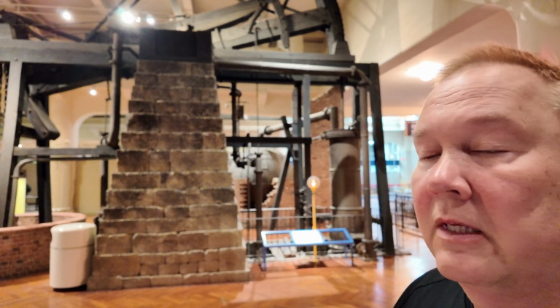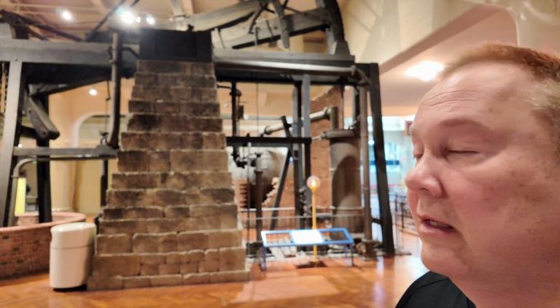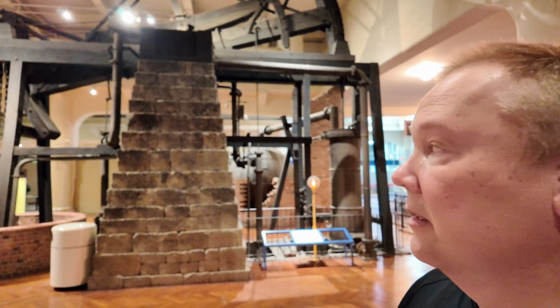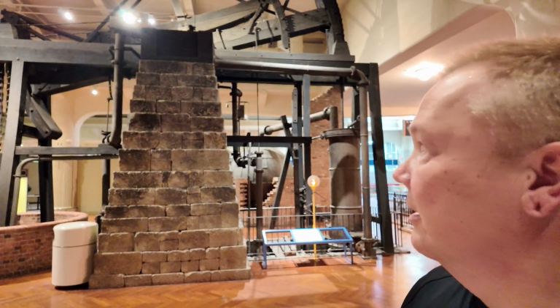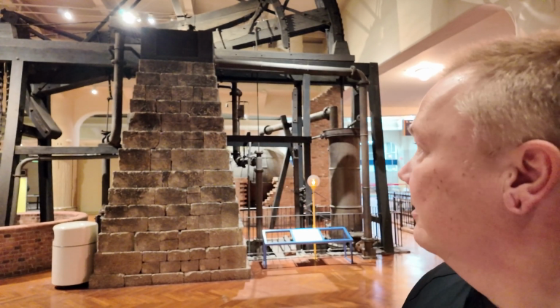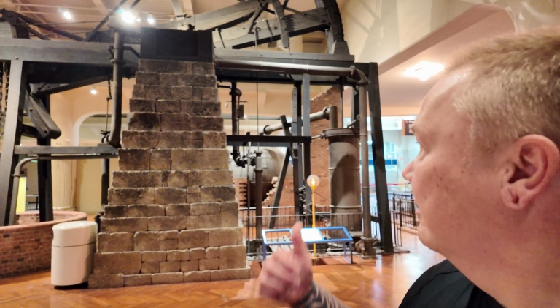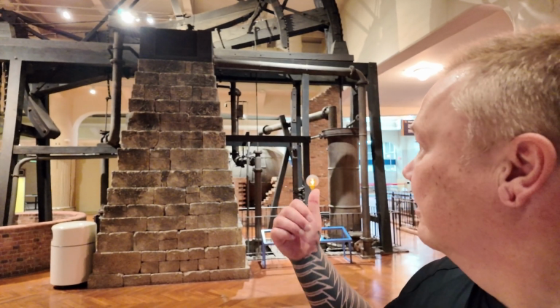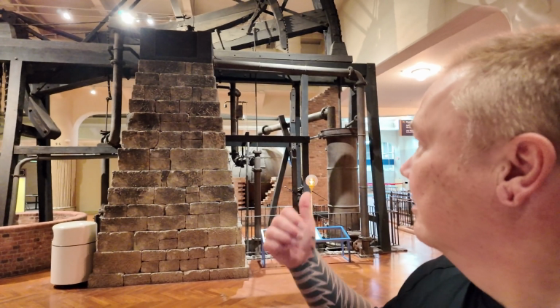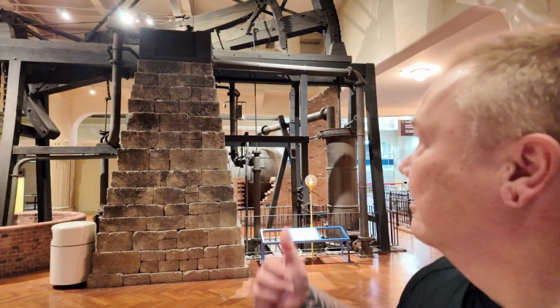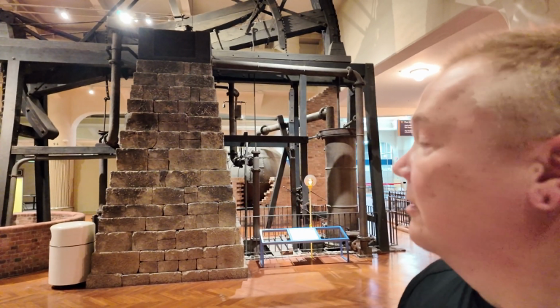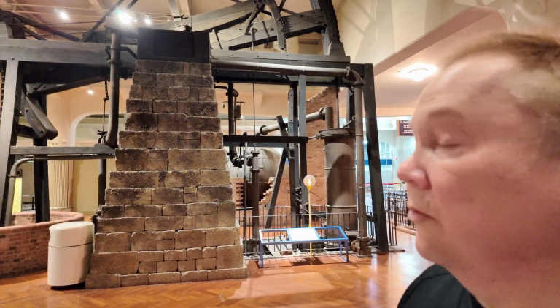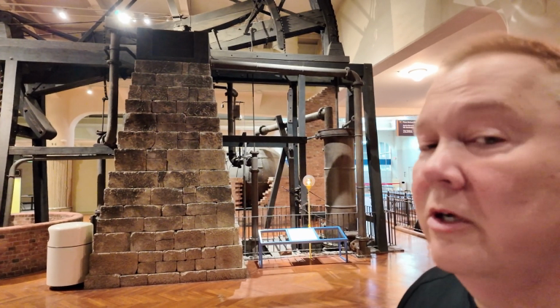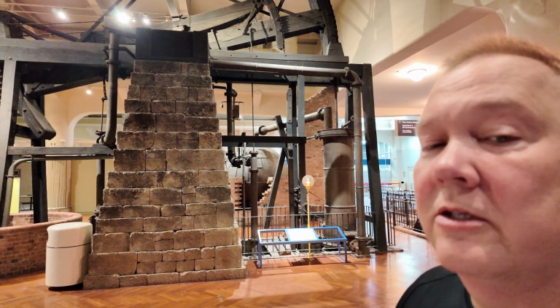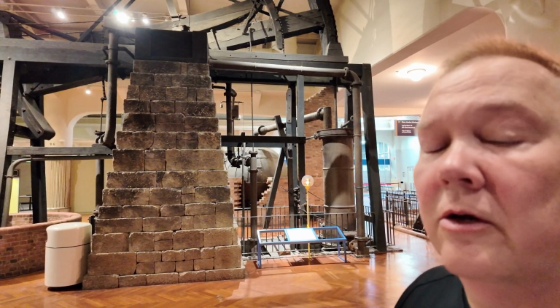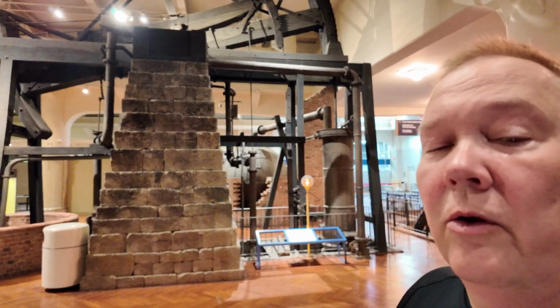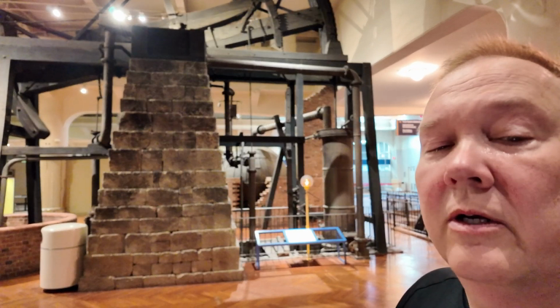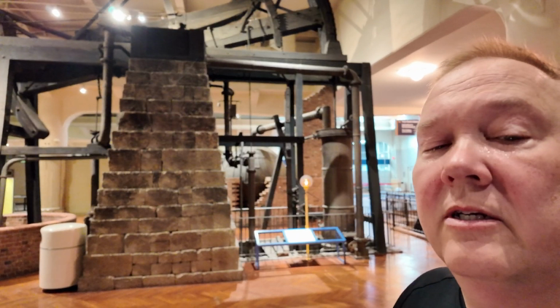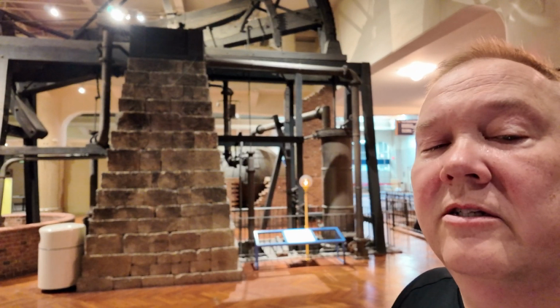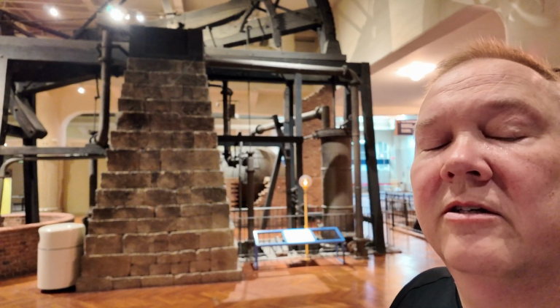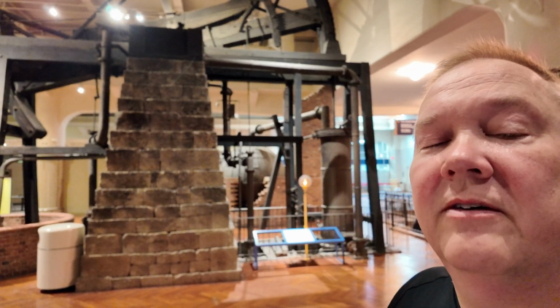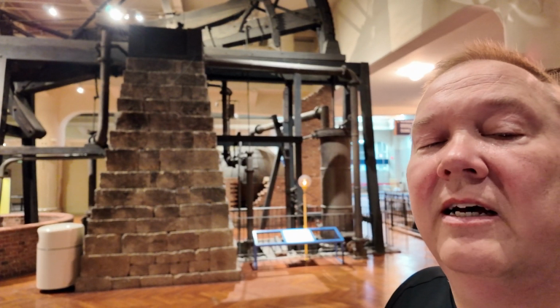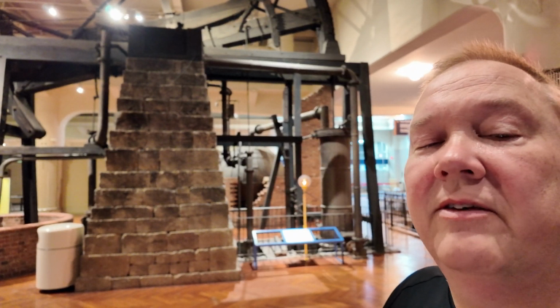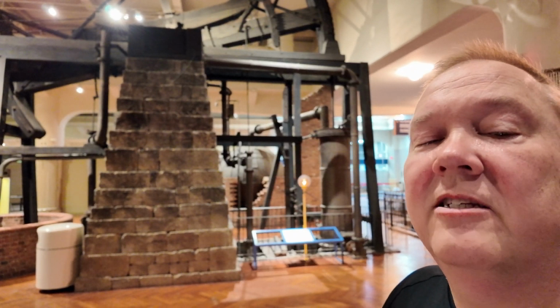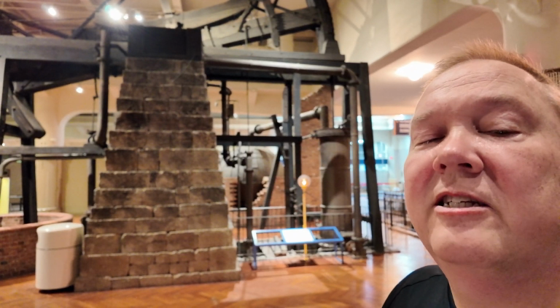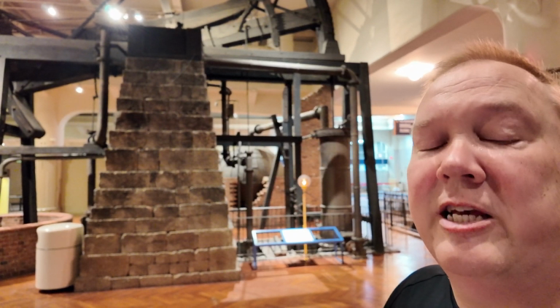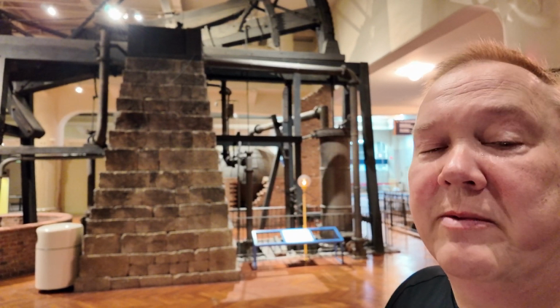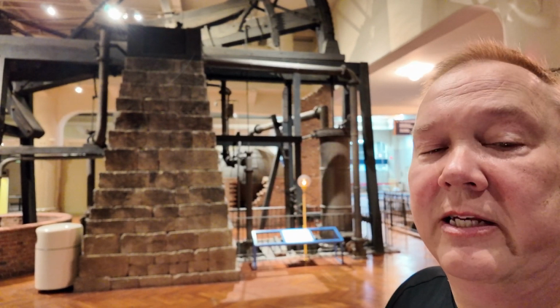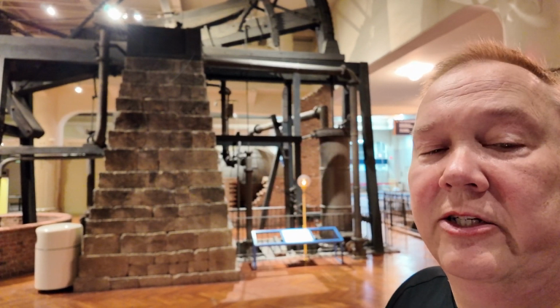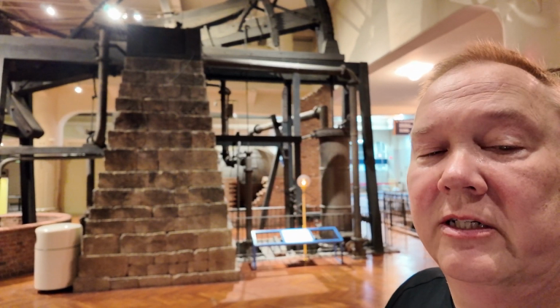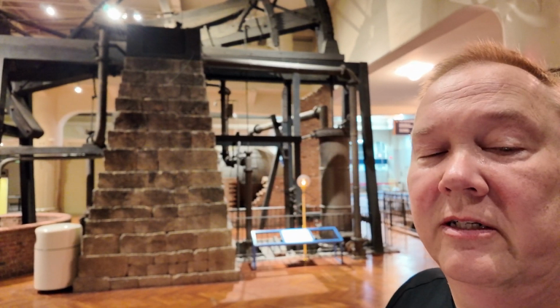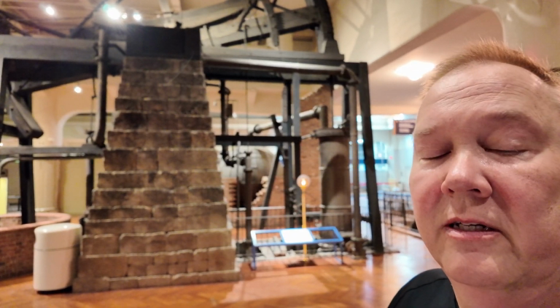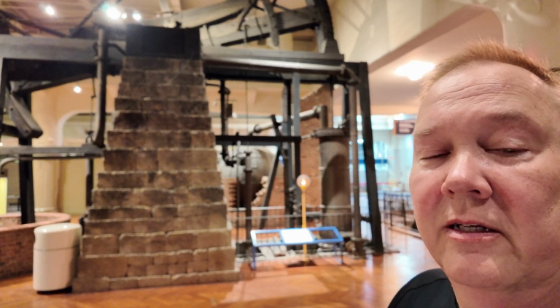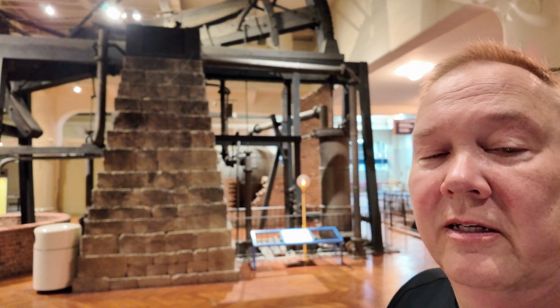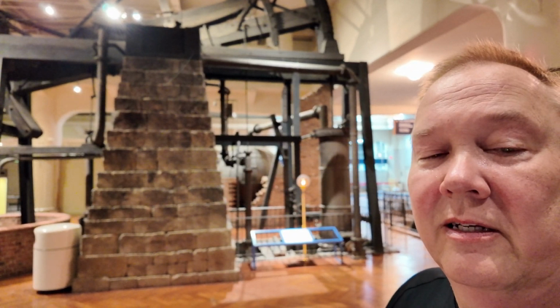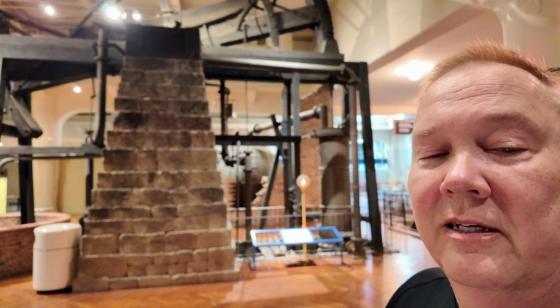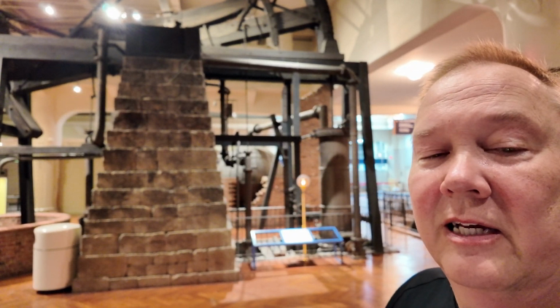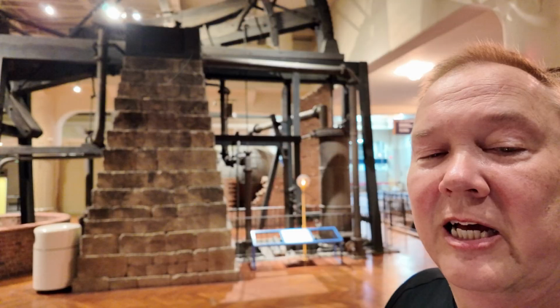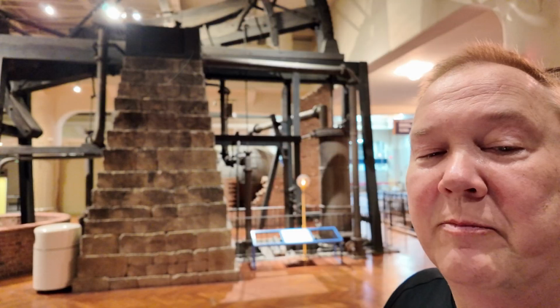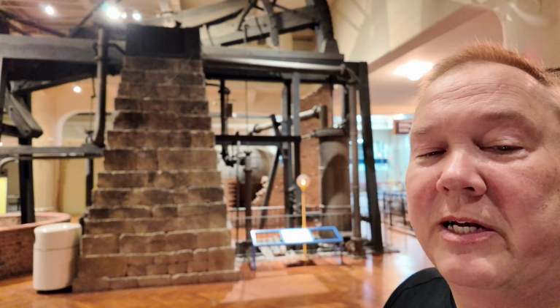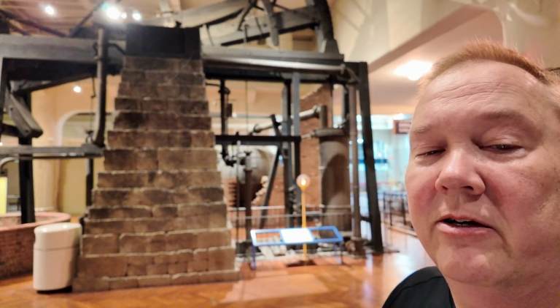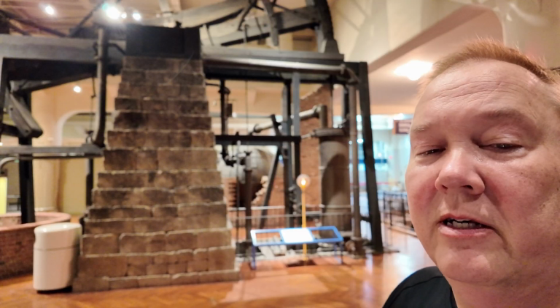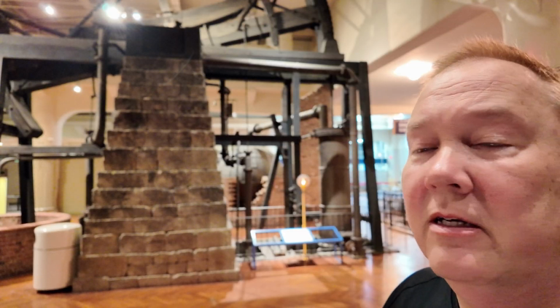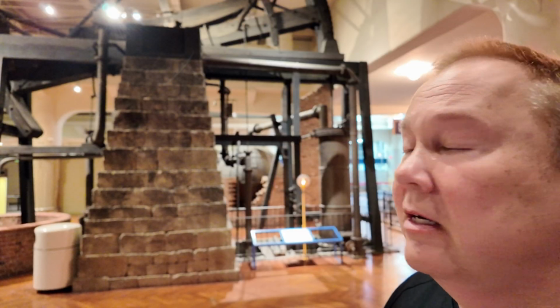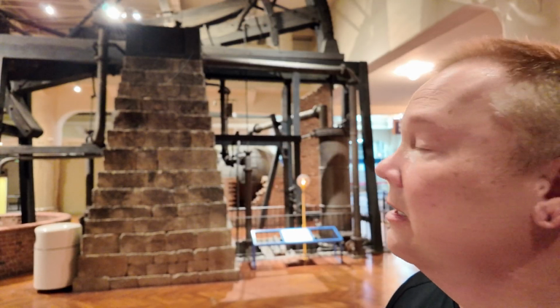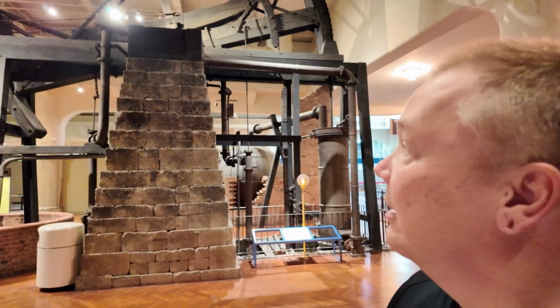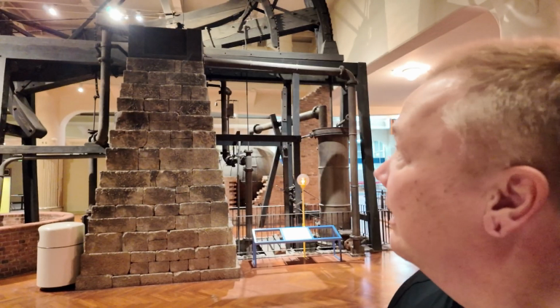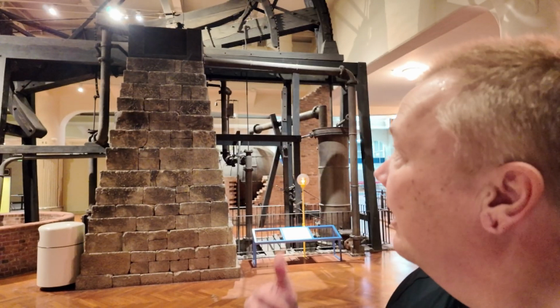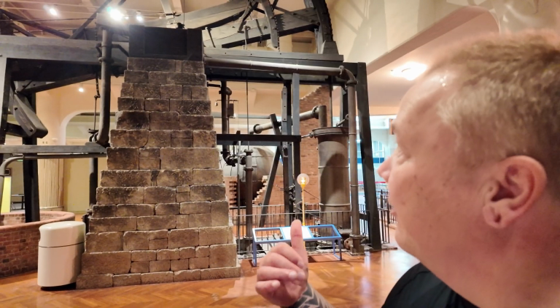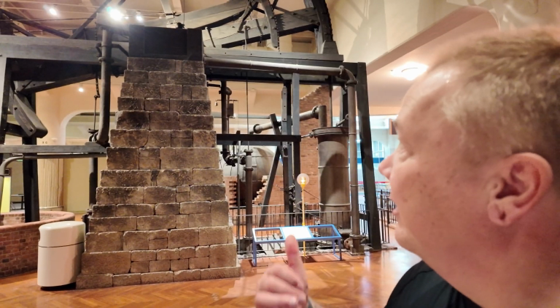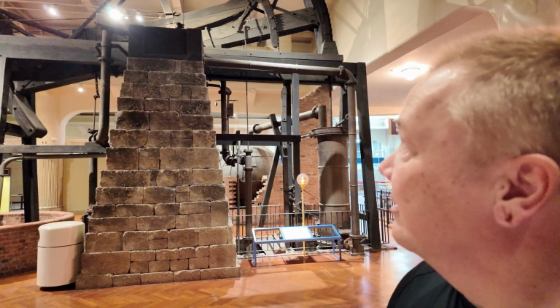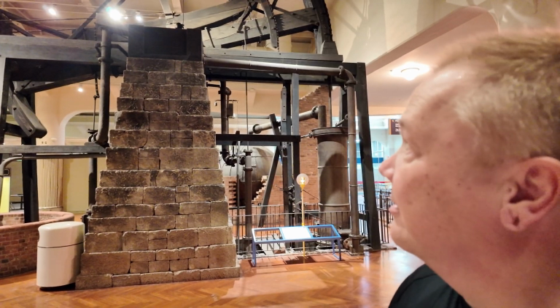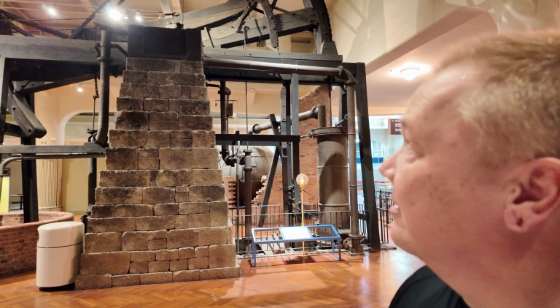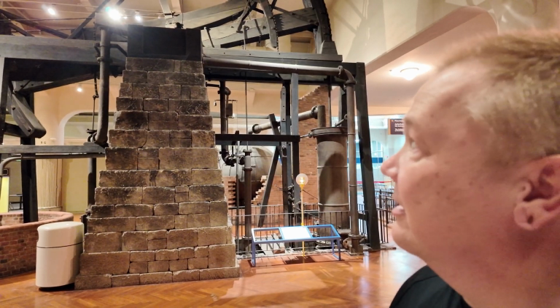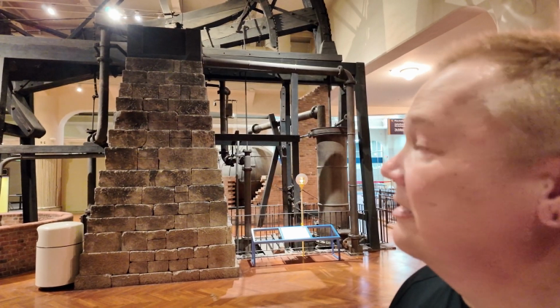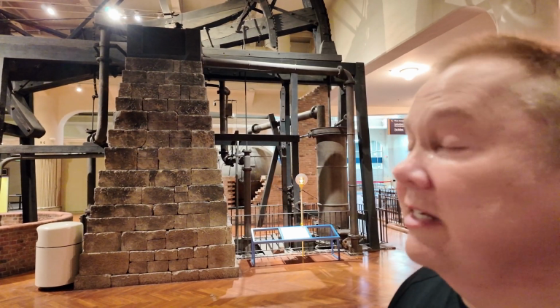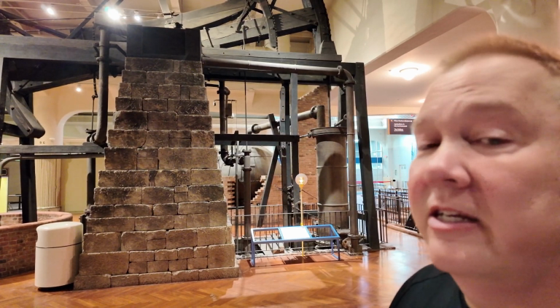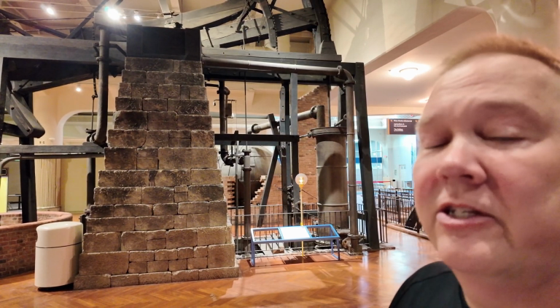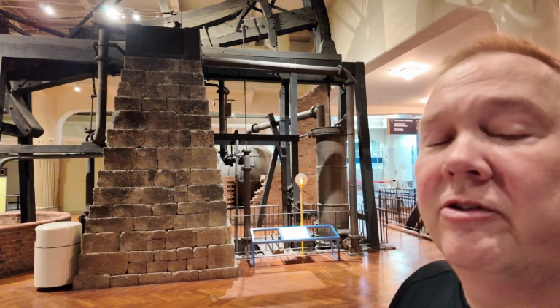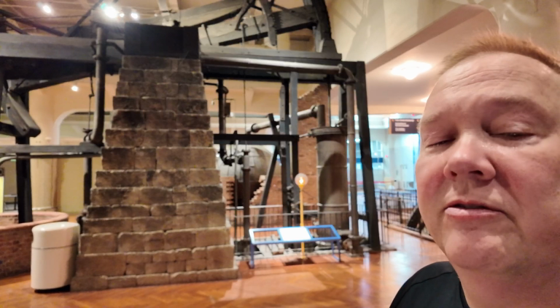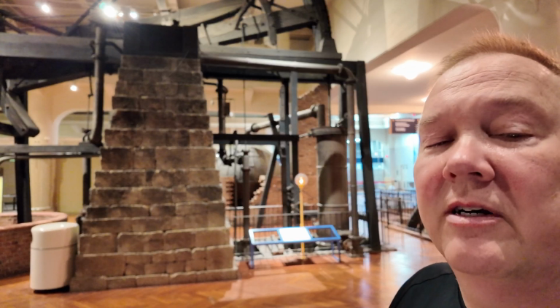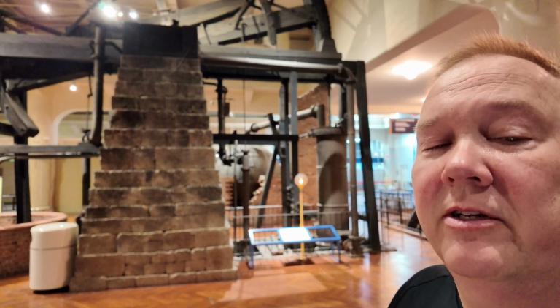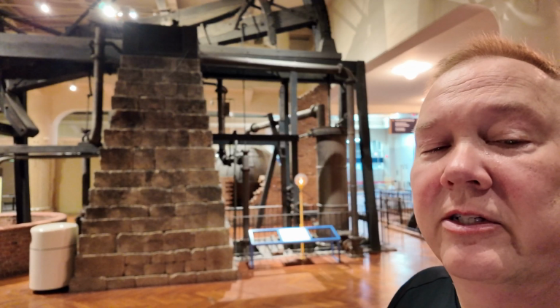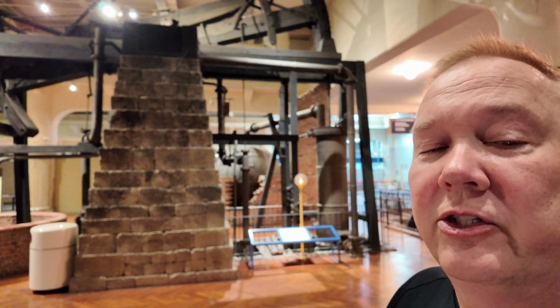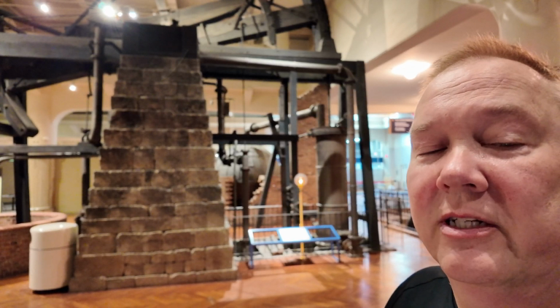This is the world's oldest surviving steam engine. I'm Darren, and this is the Industrial Revolution.